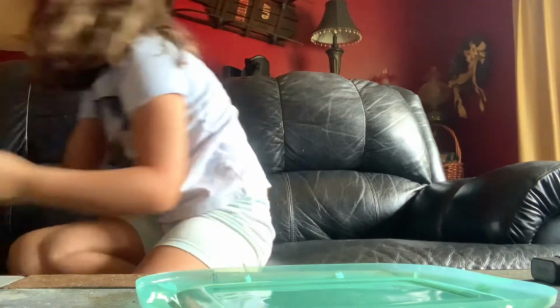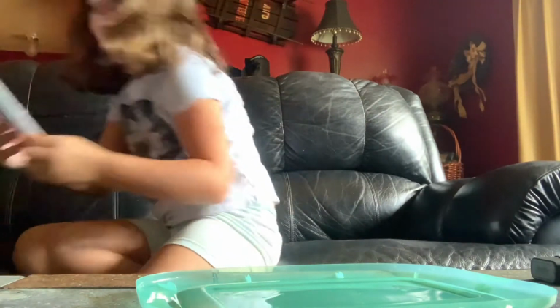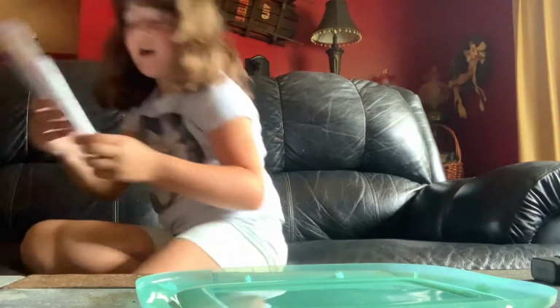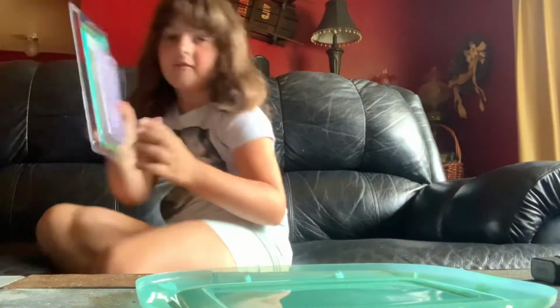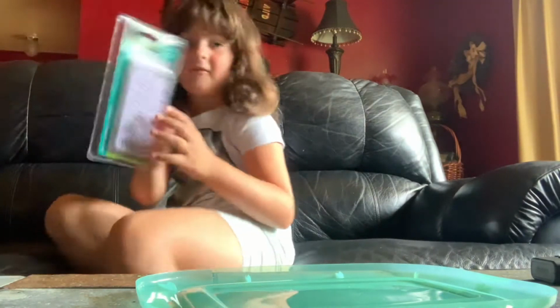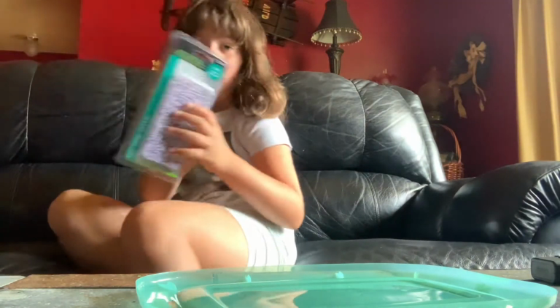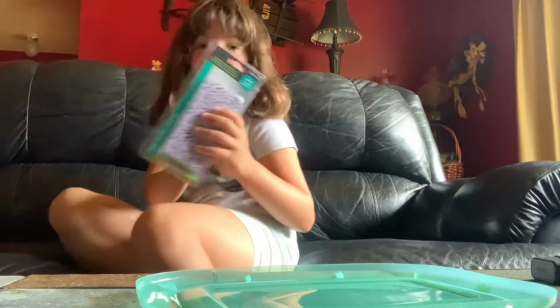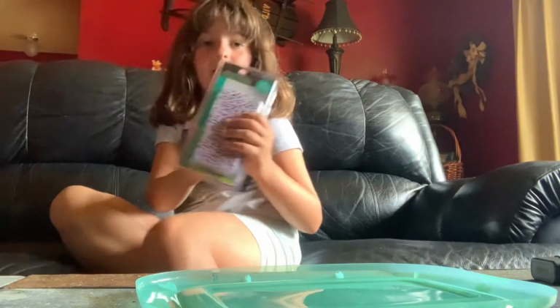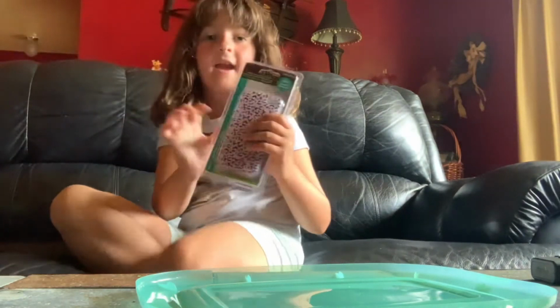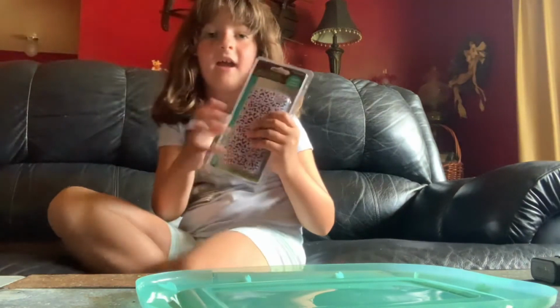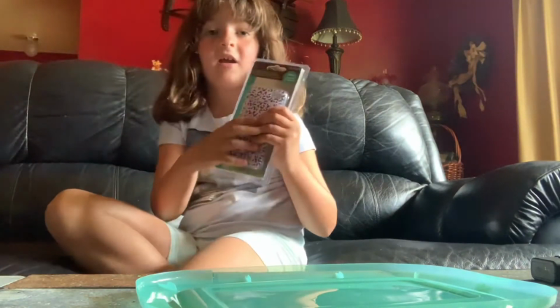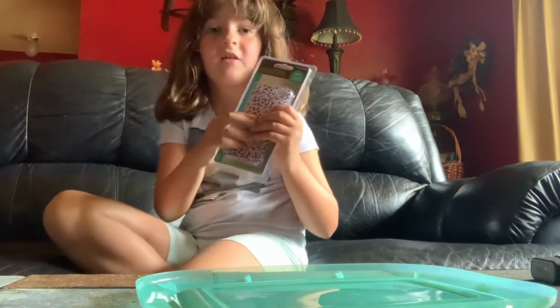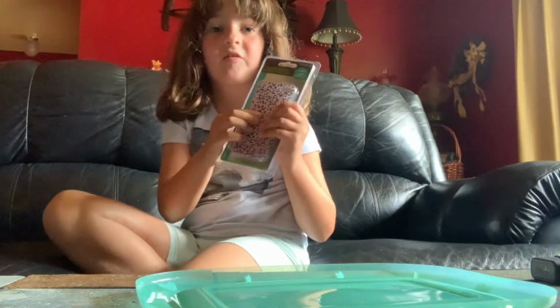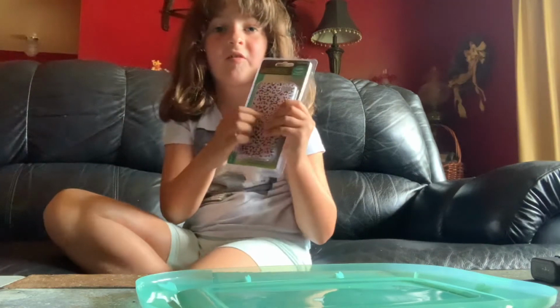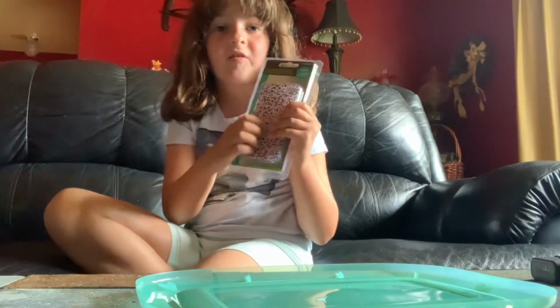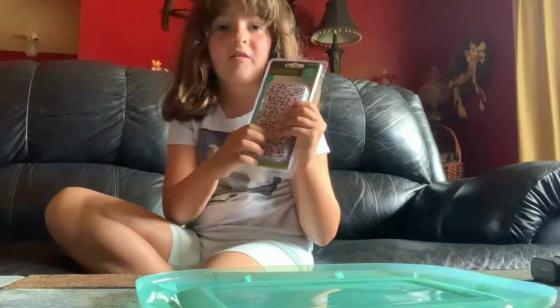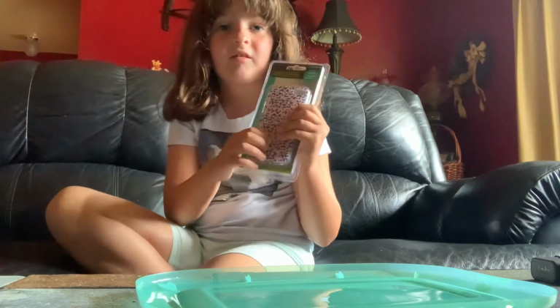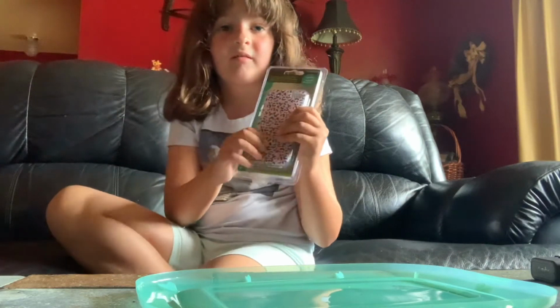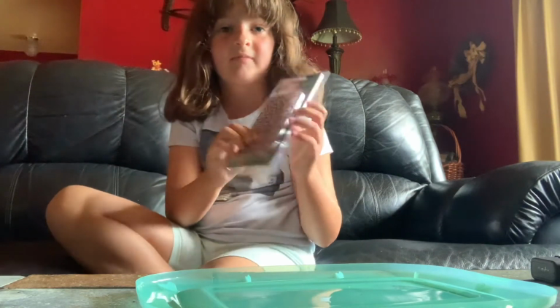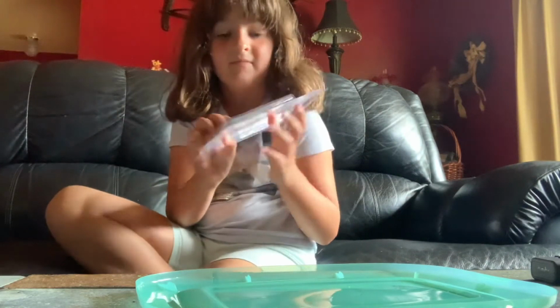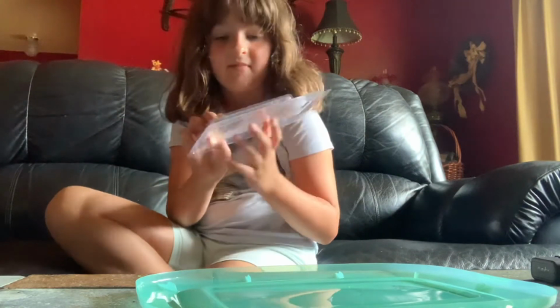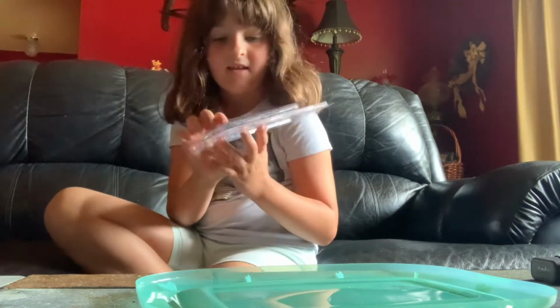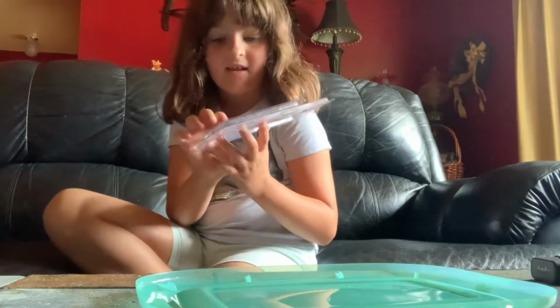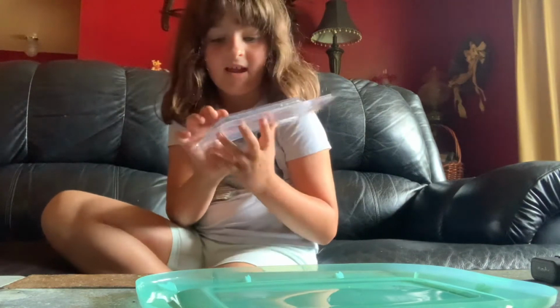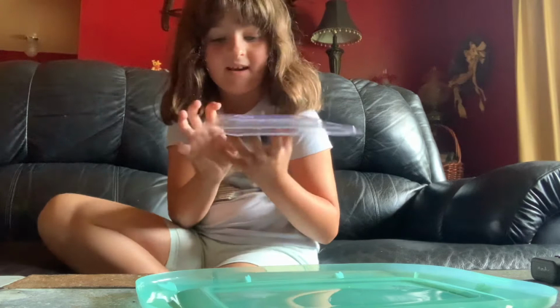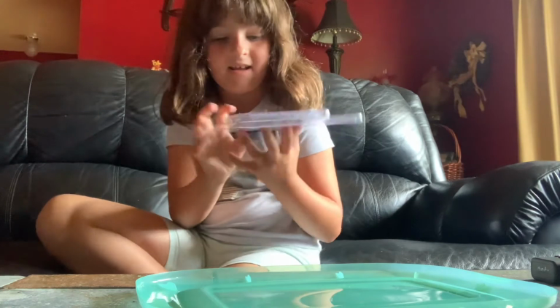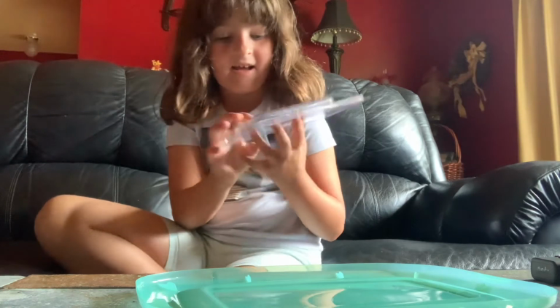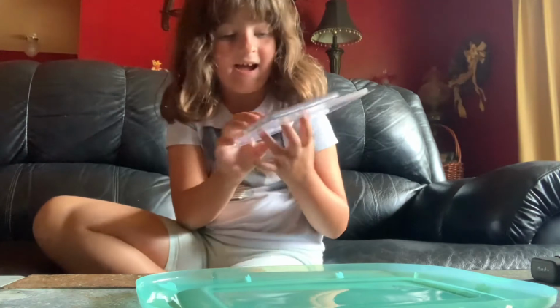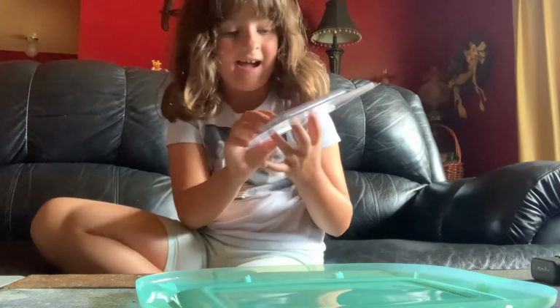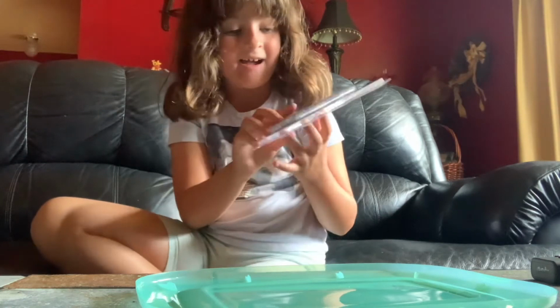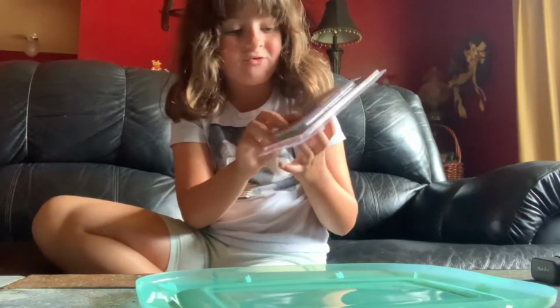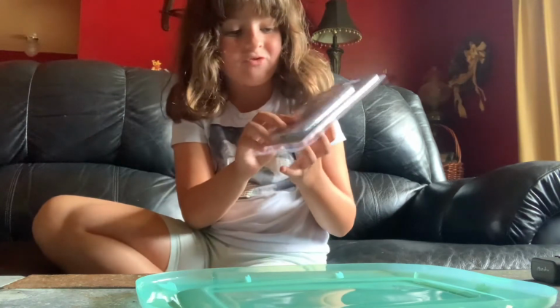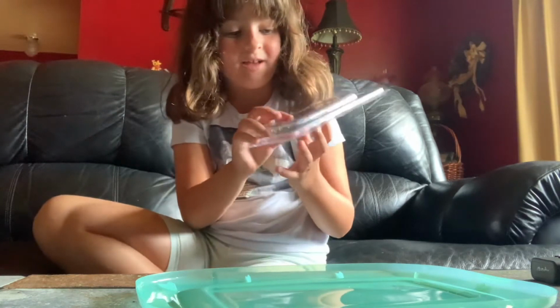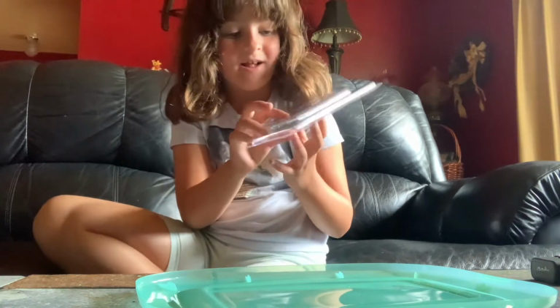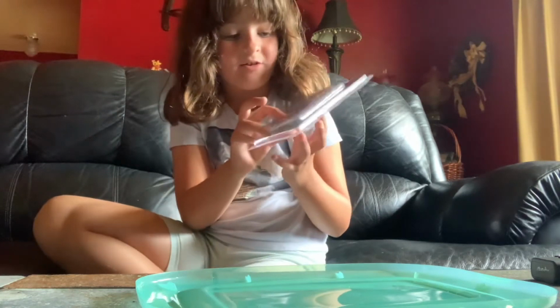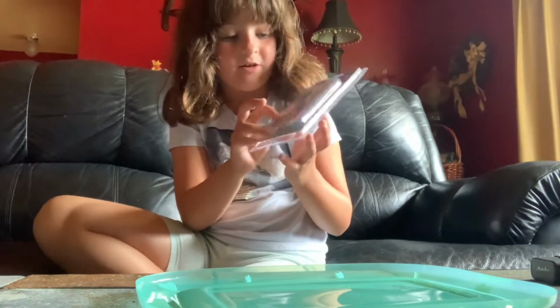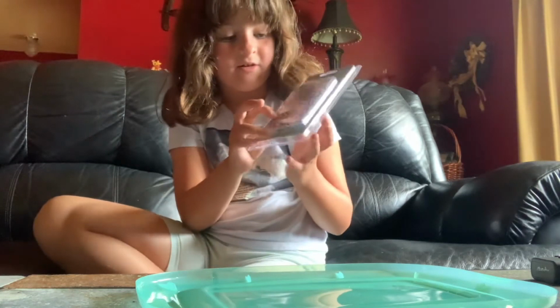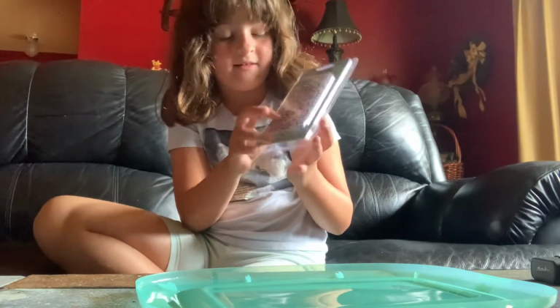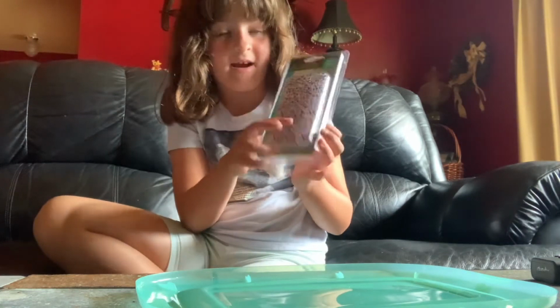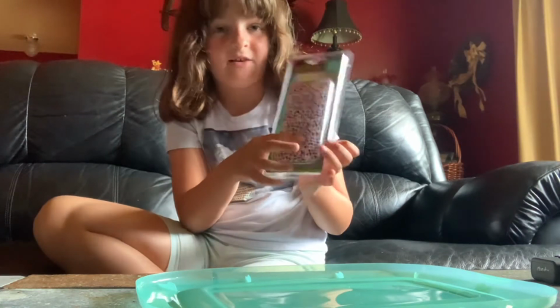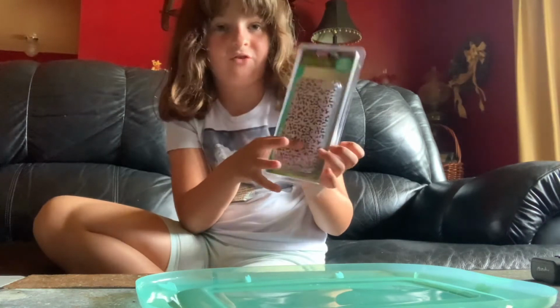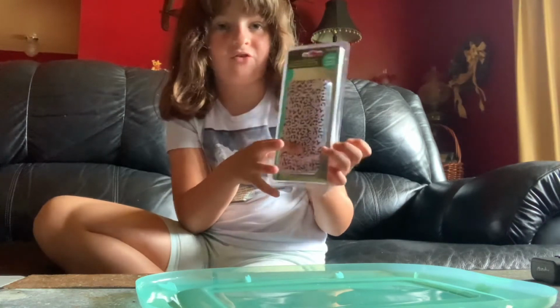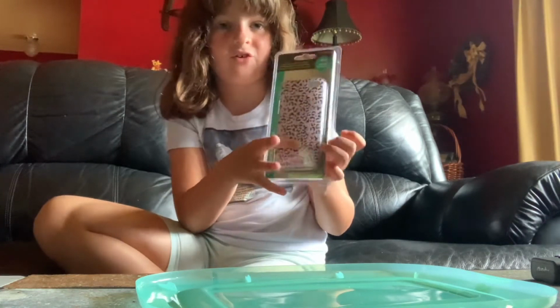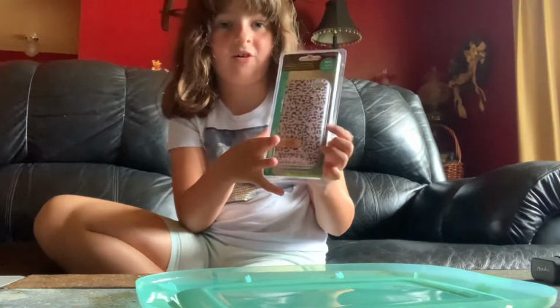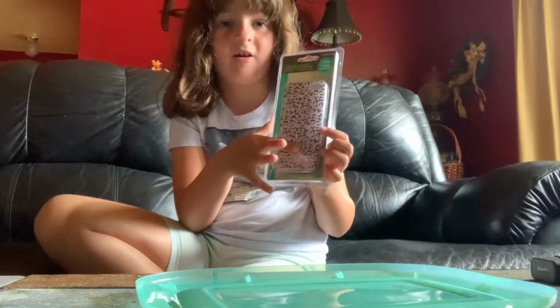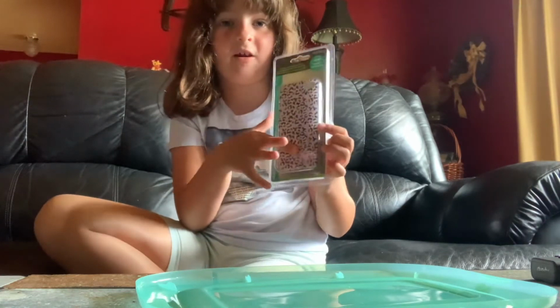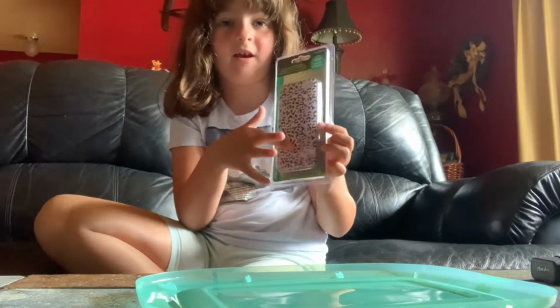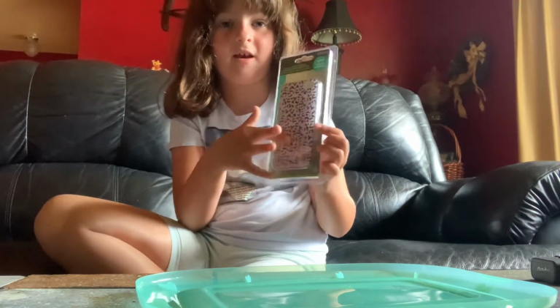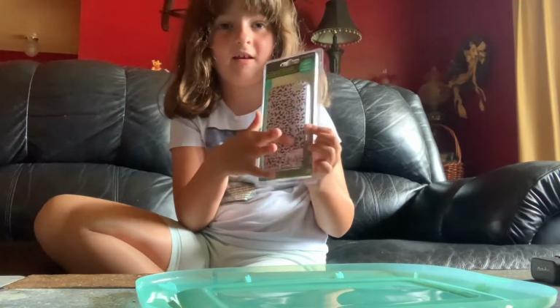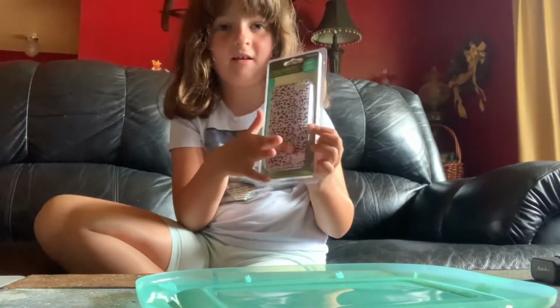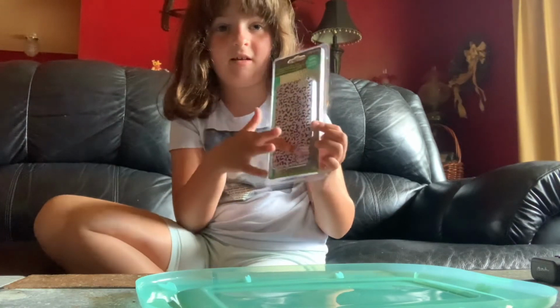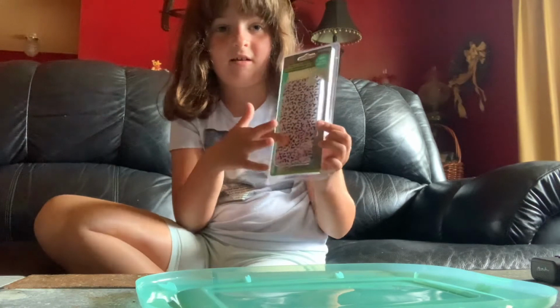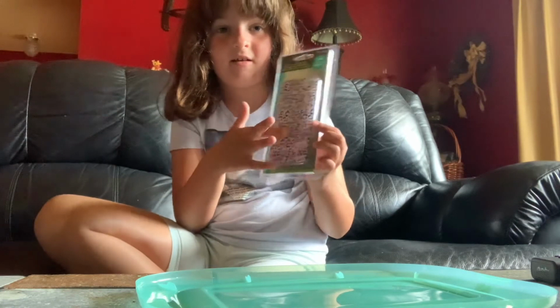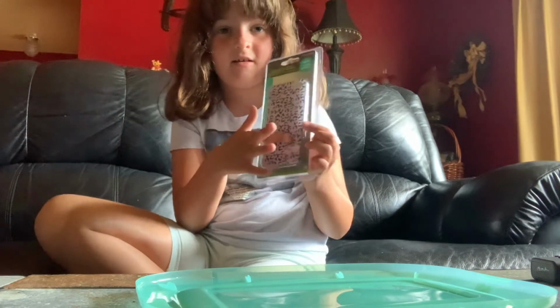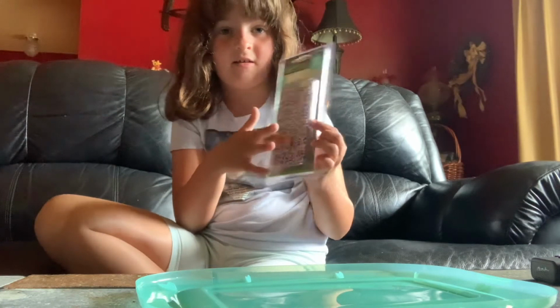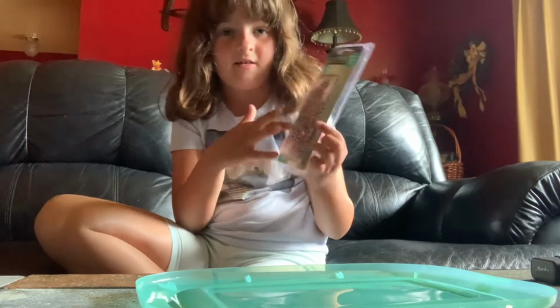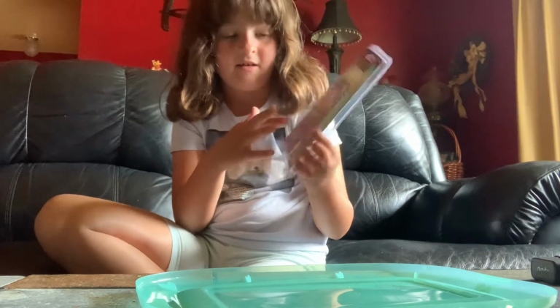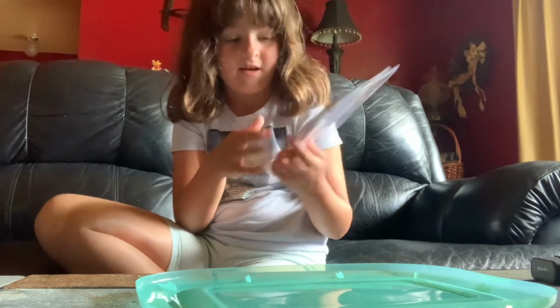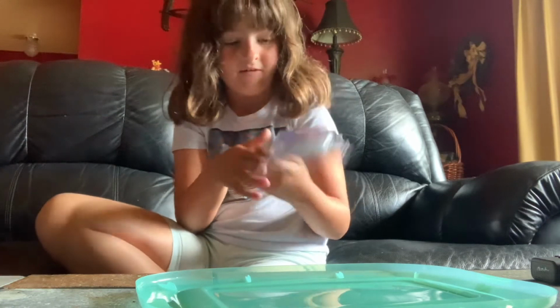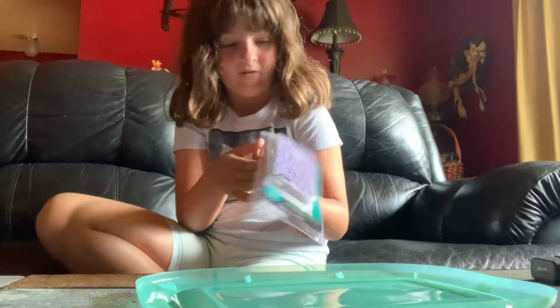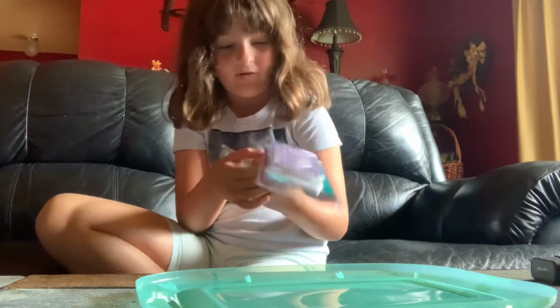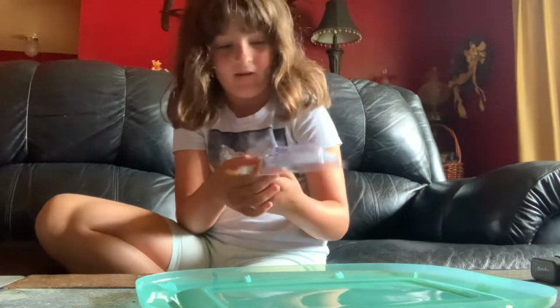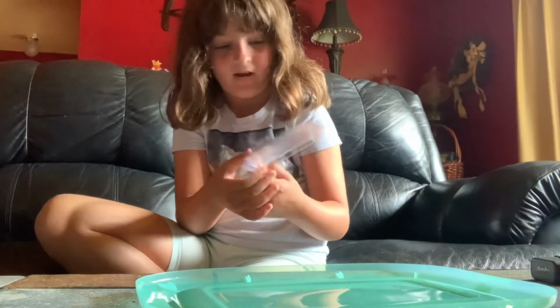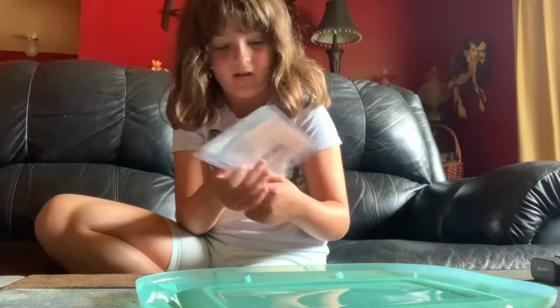Next, I got a phone case and it actually has a good texture on it. It was nice.